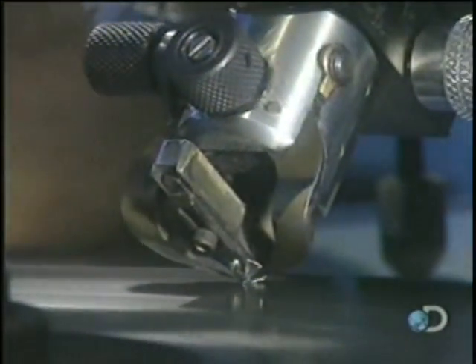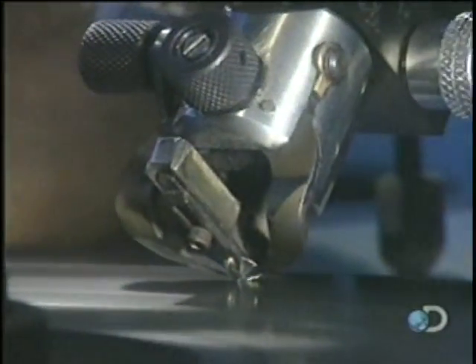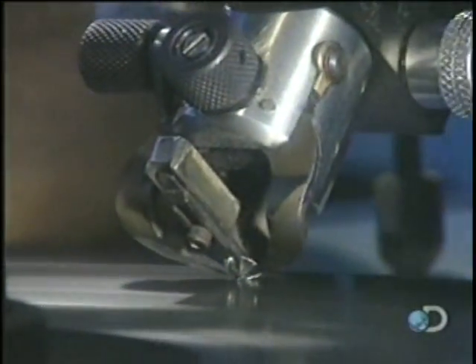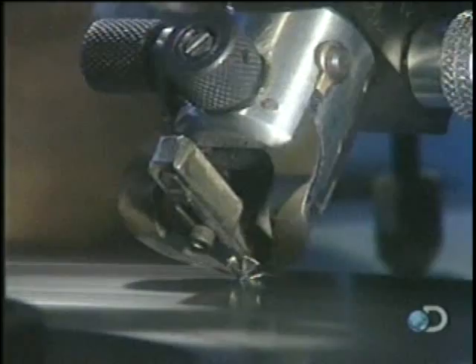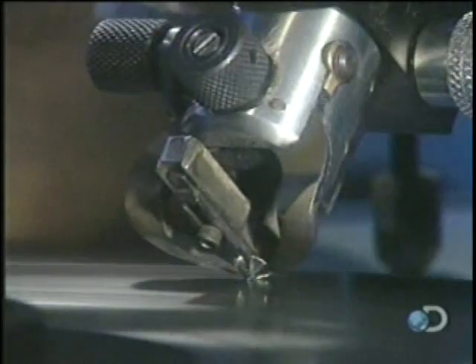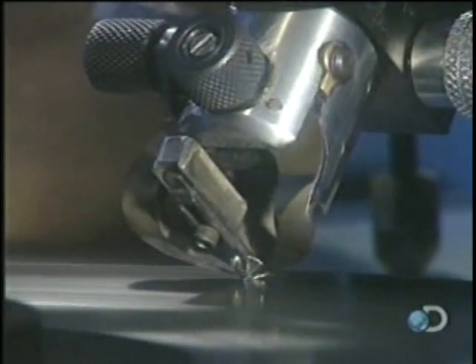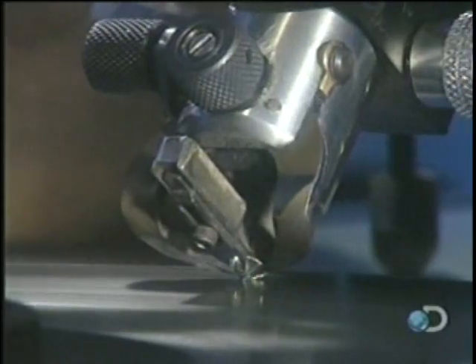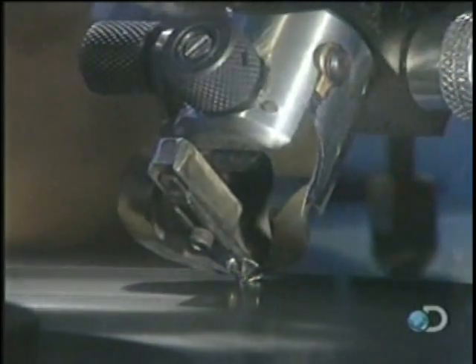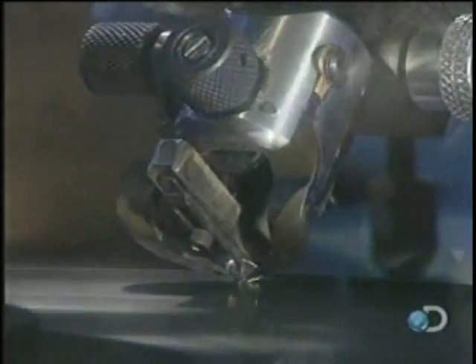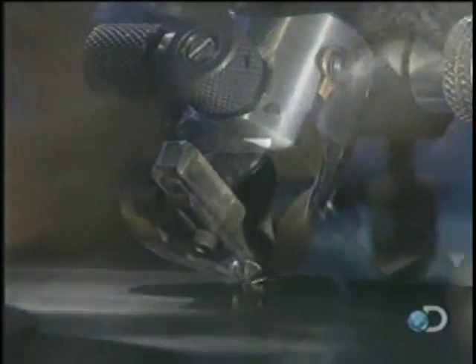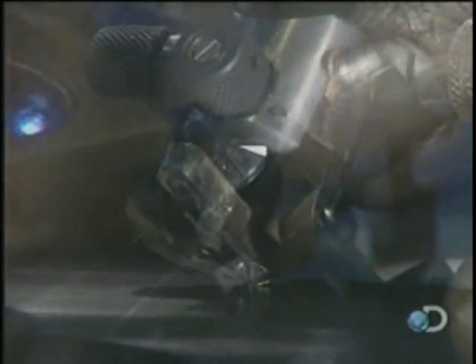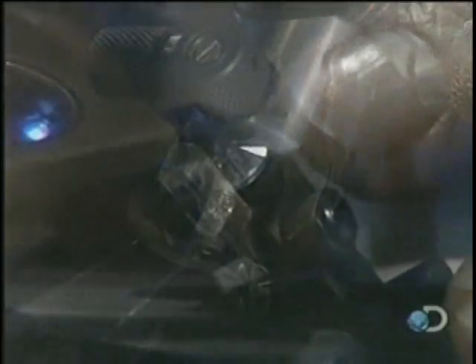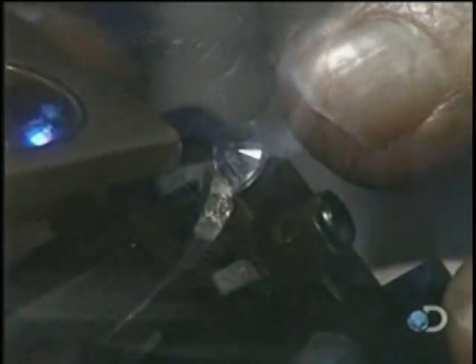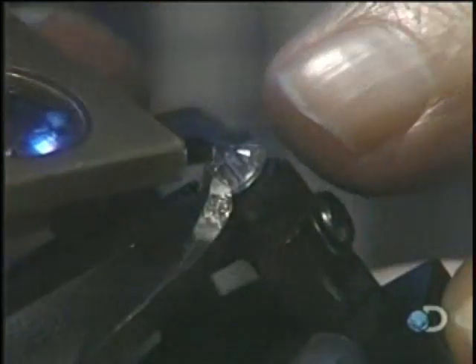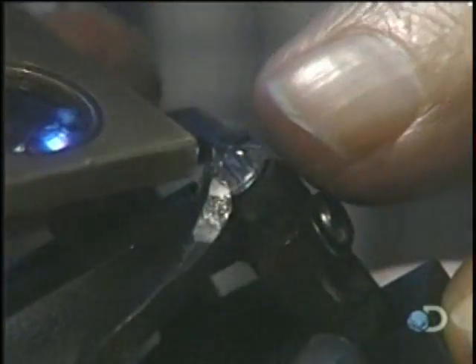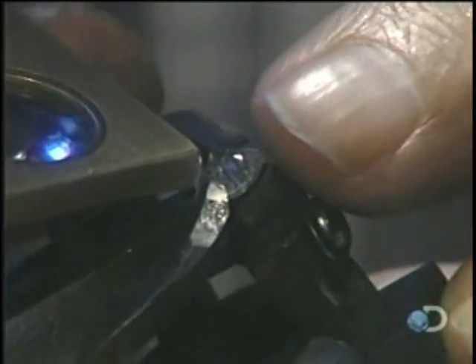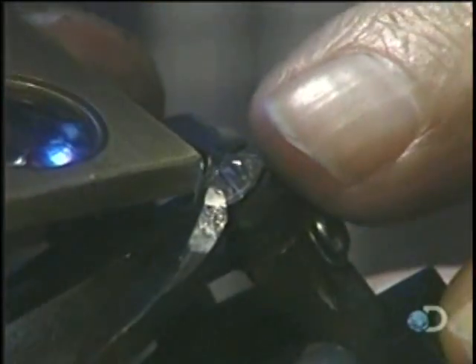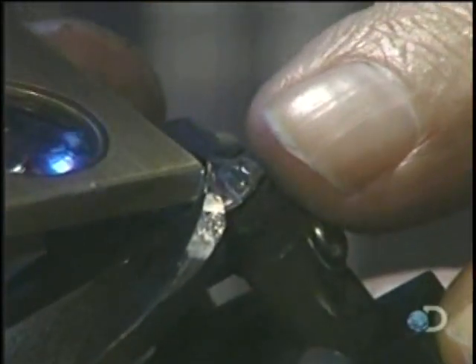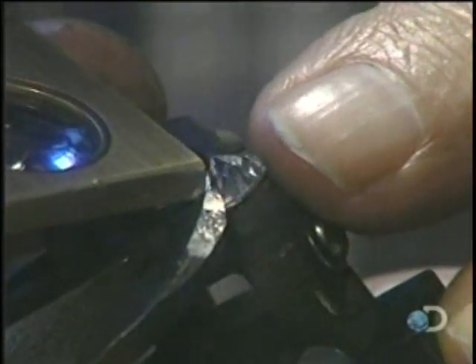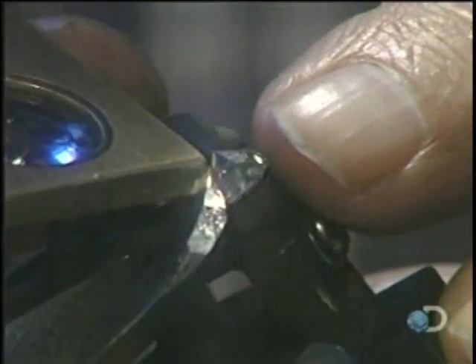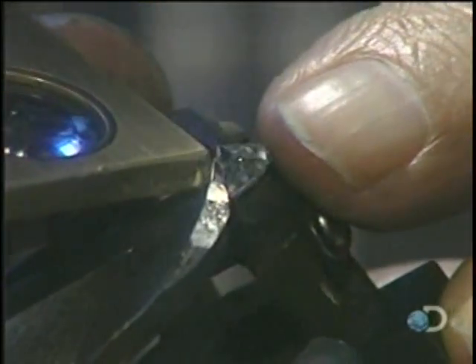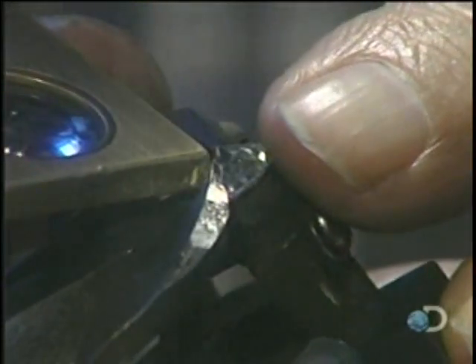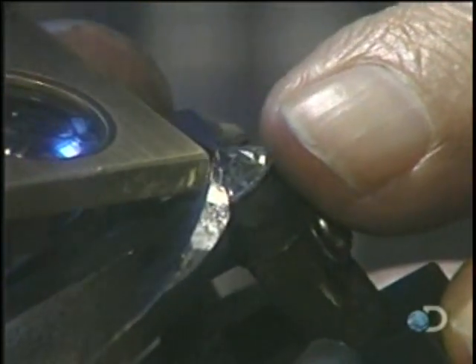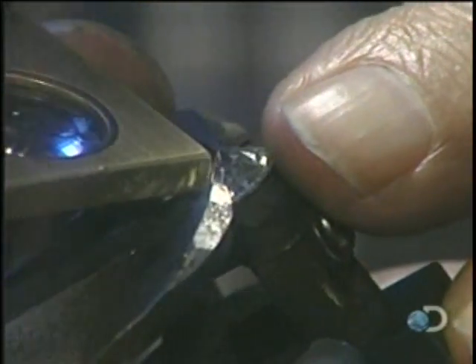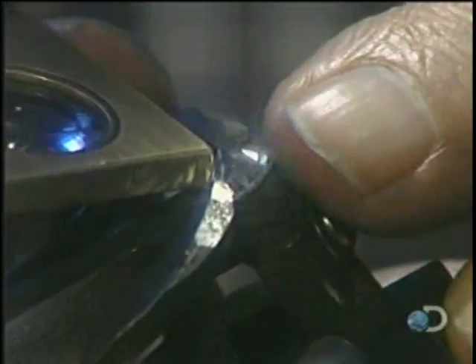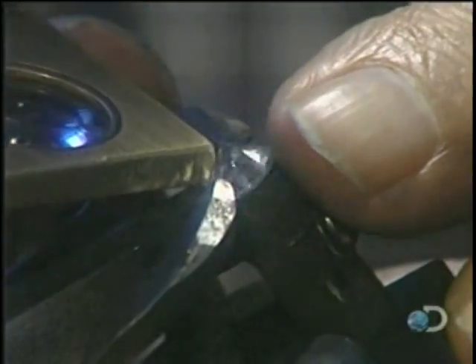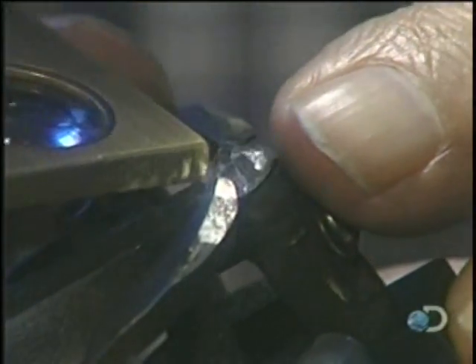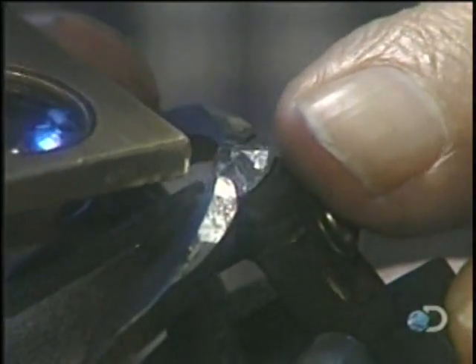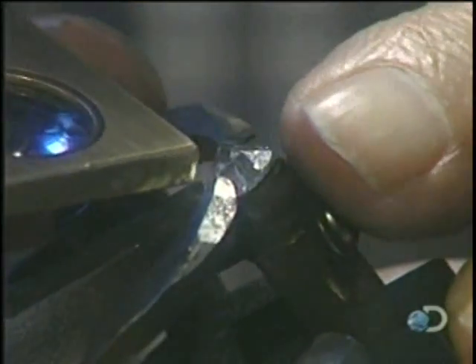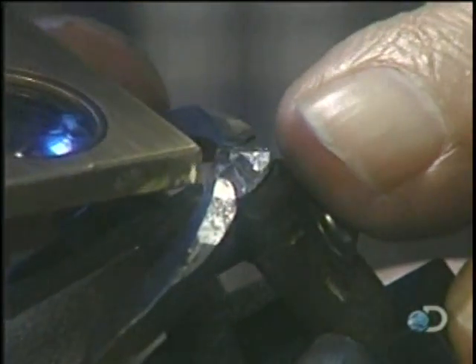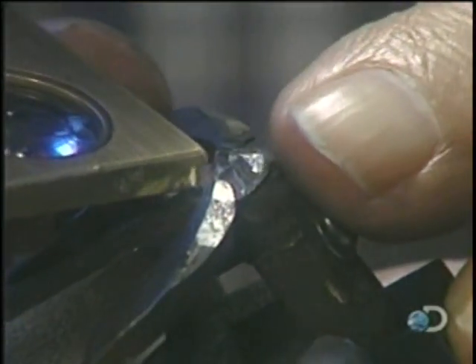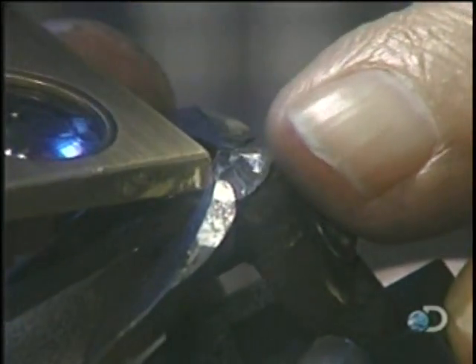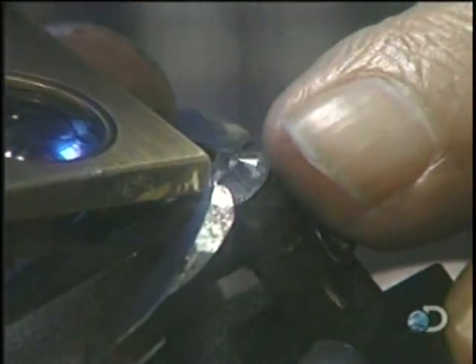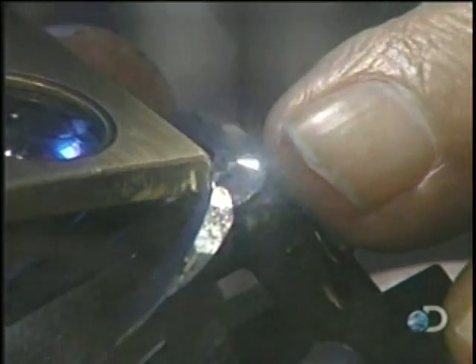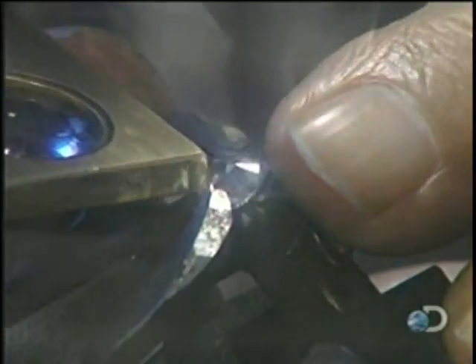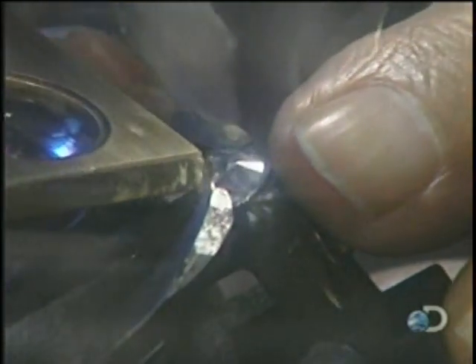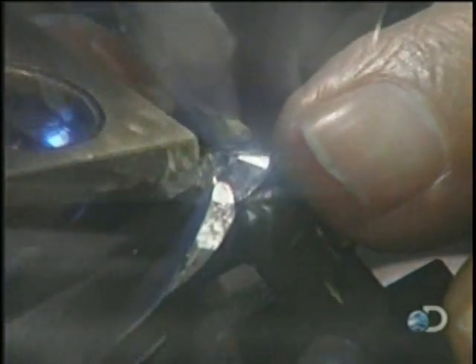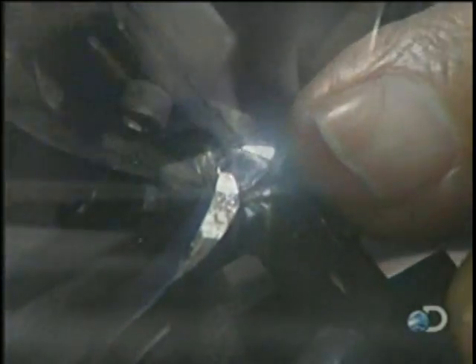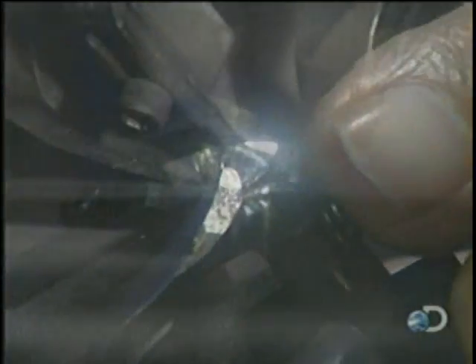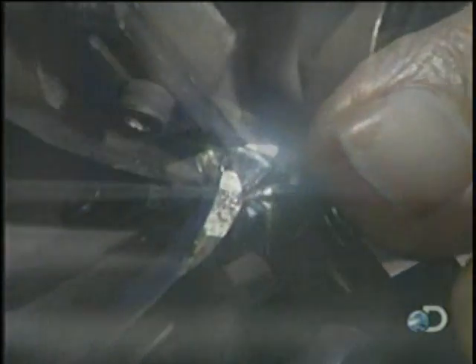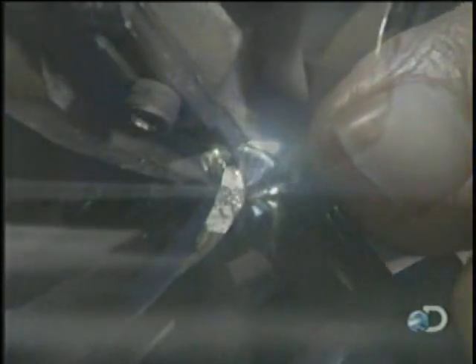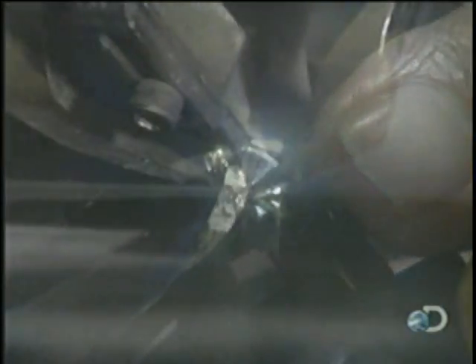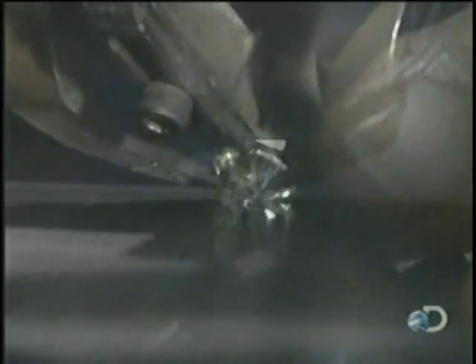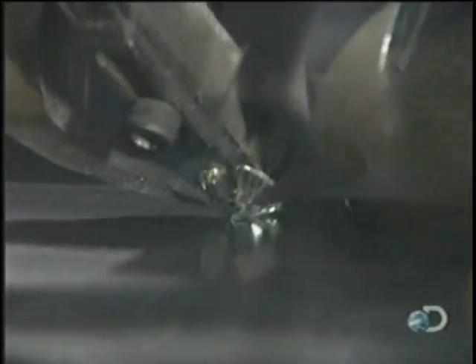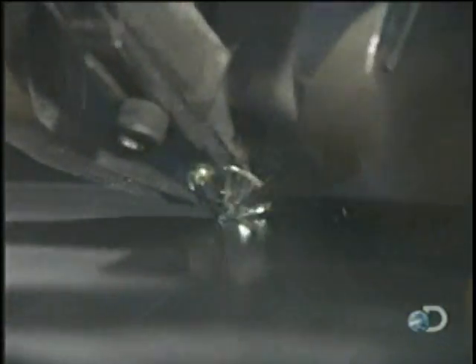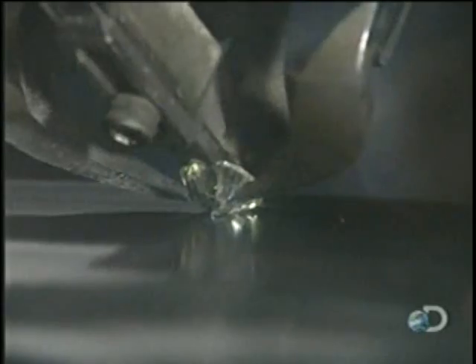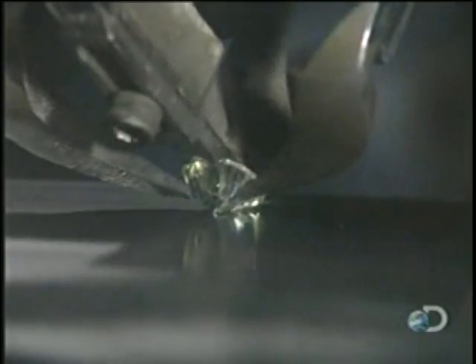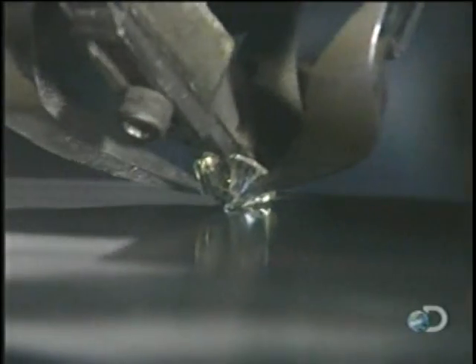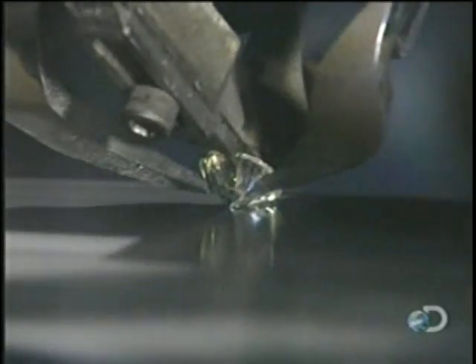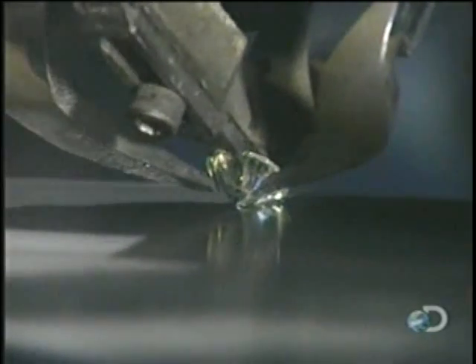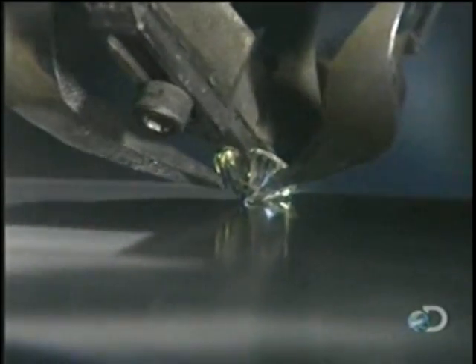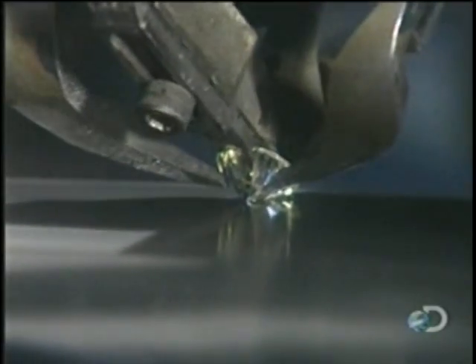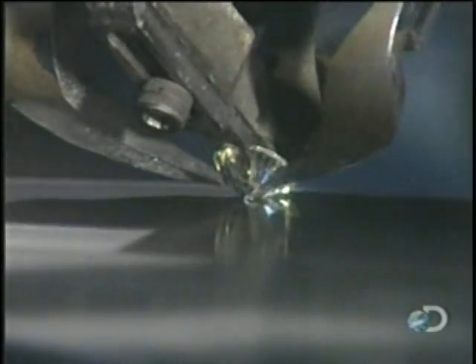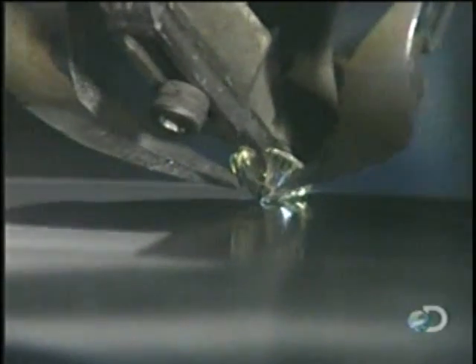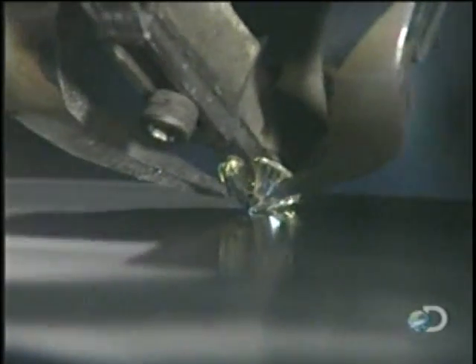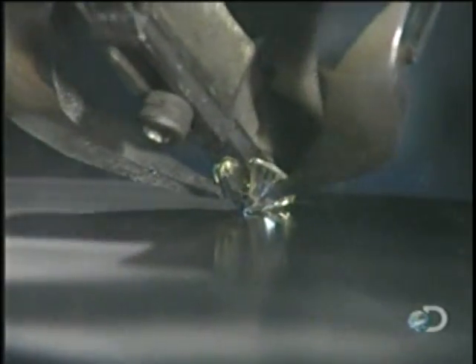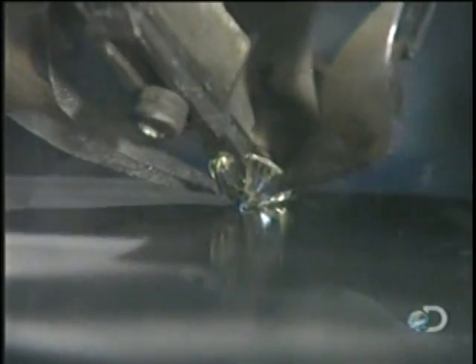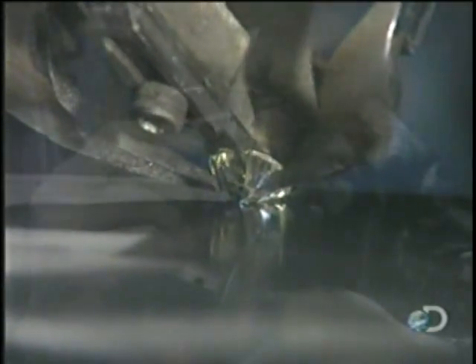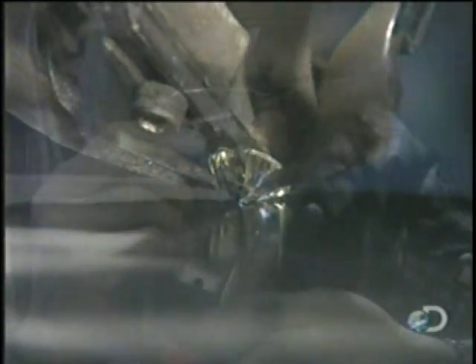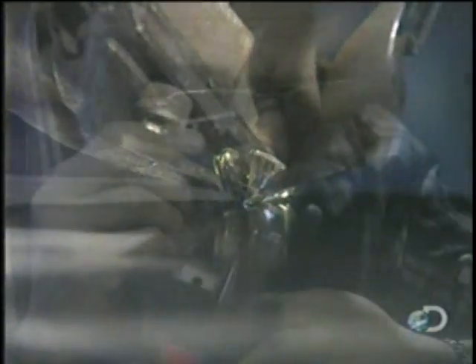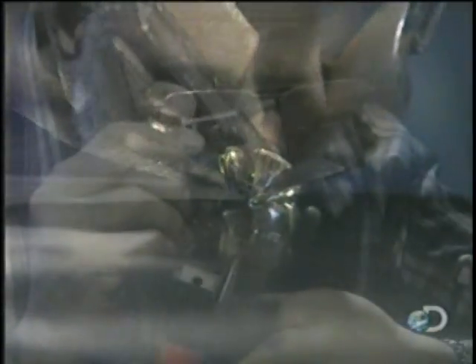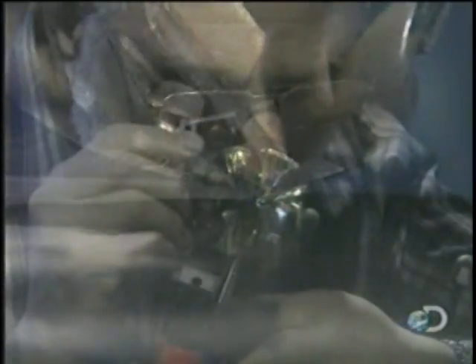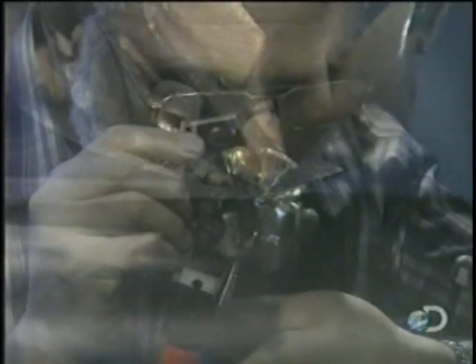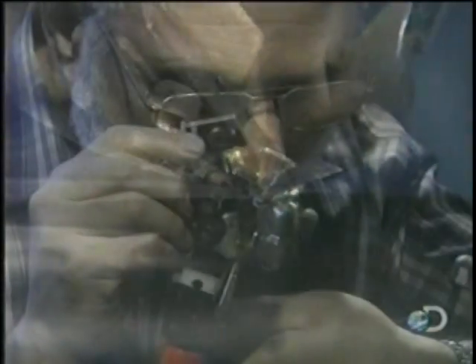The ideal slope is approximately 42 degrees. The diamond cutter uses specialized tools to measure the angle.